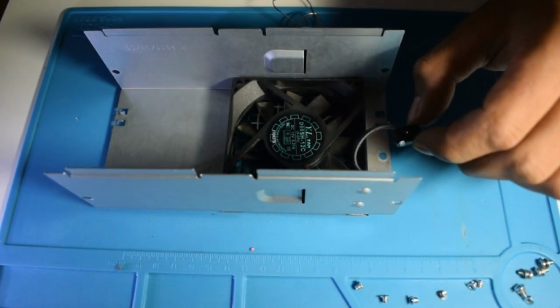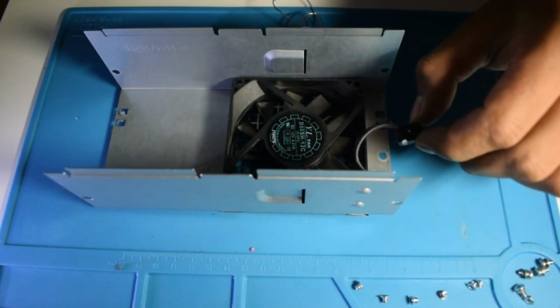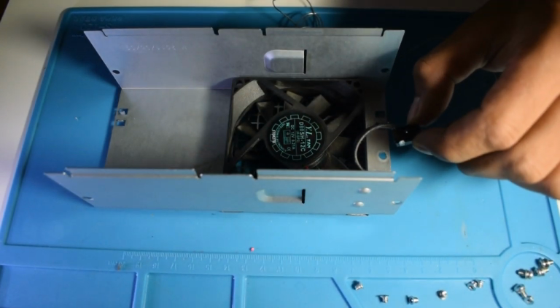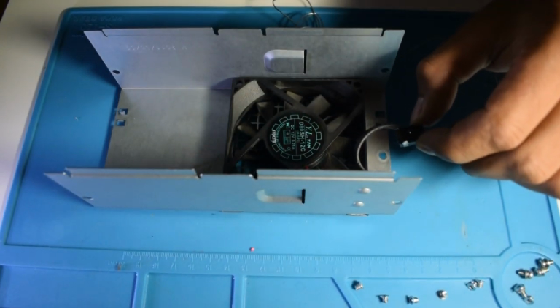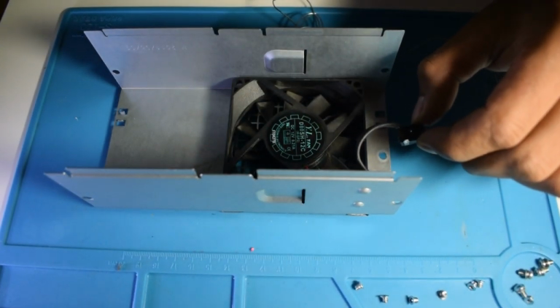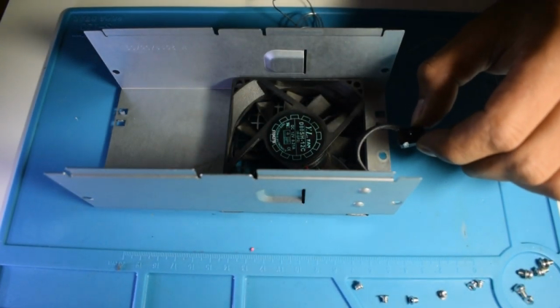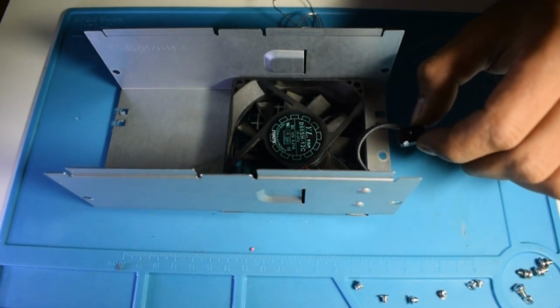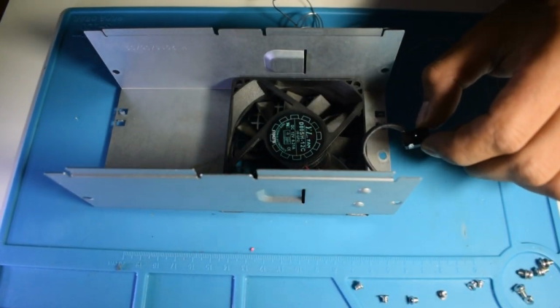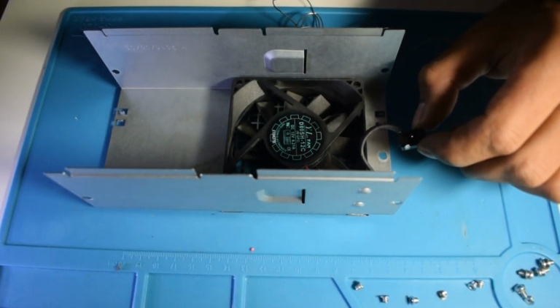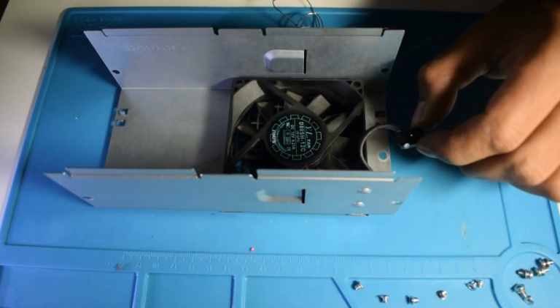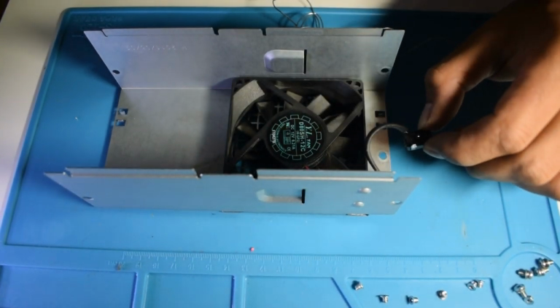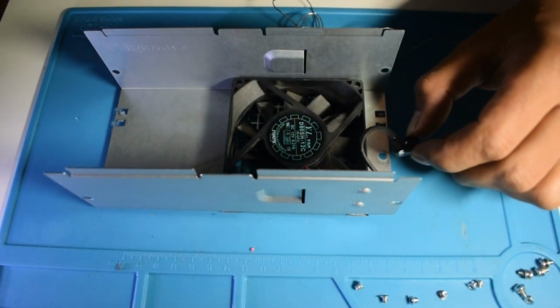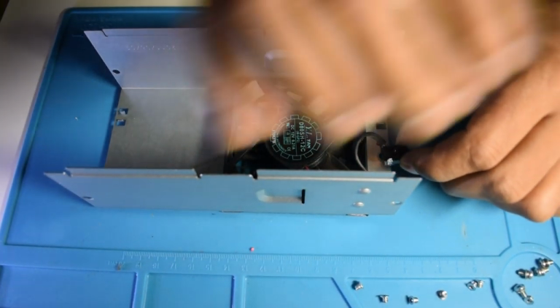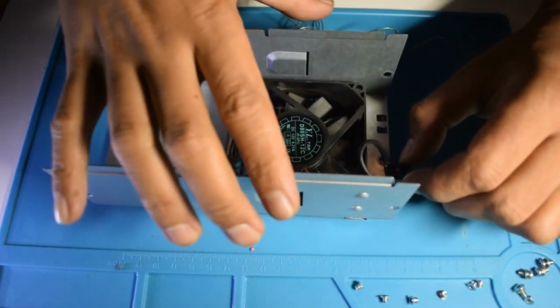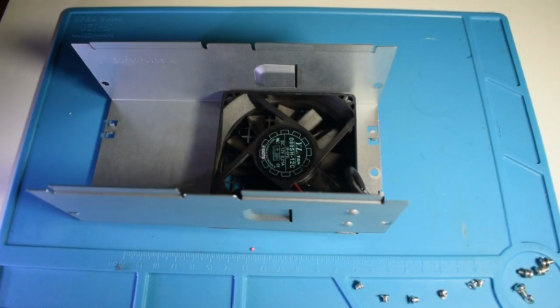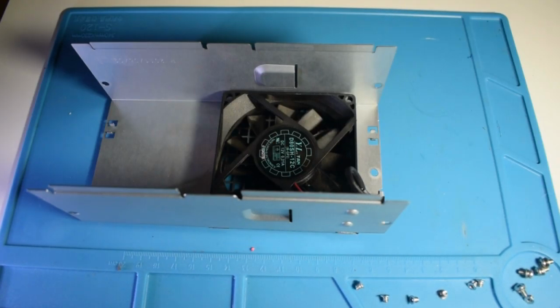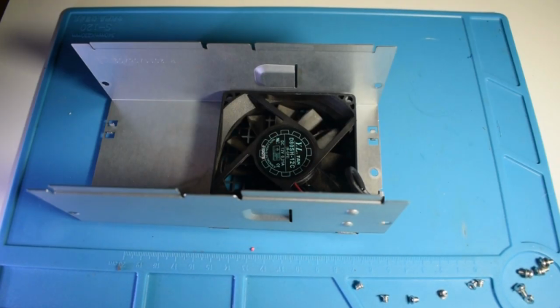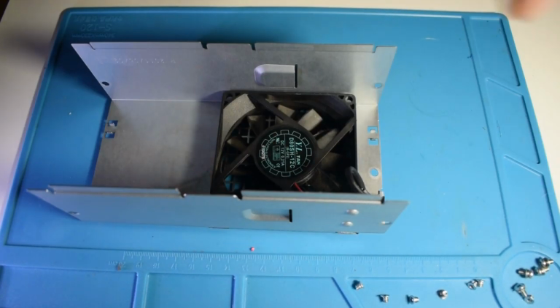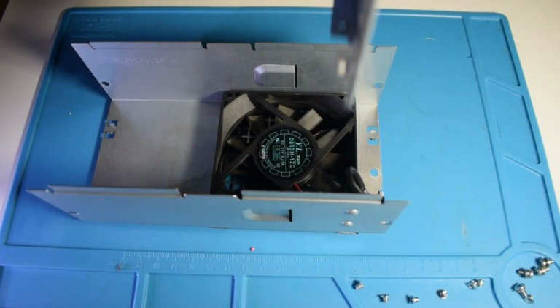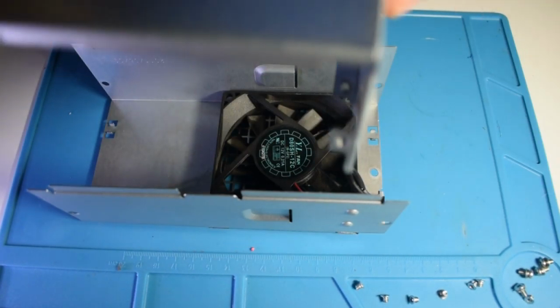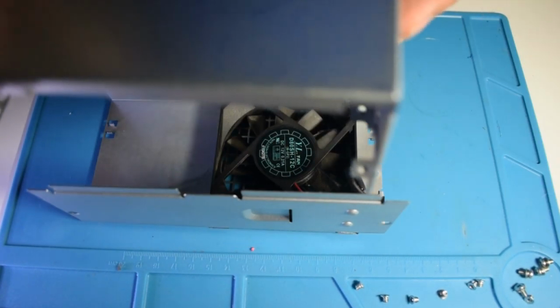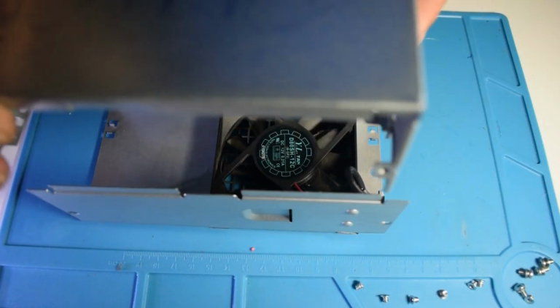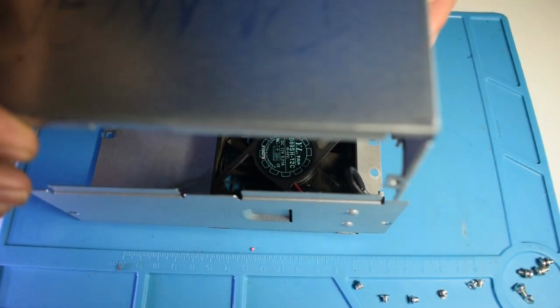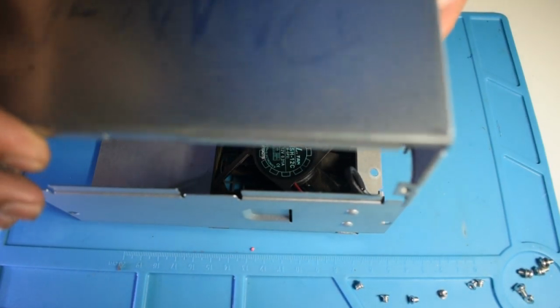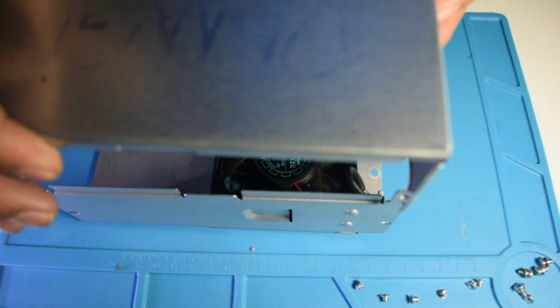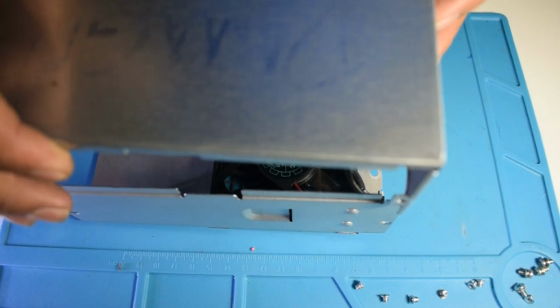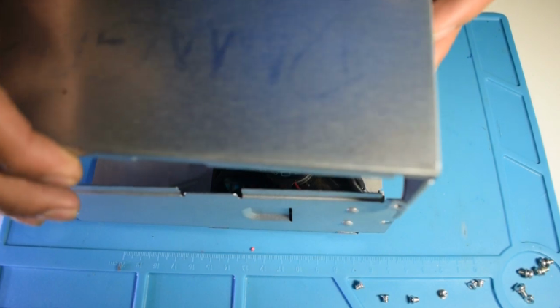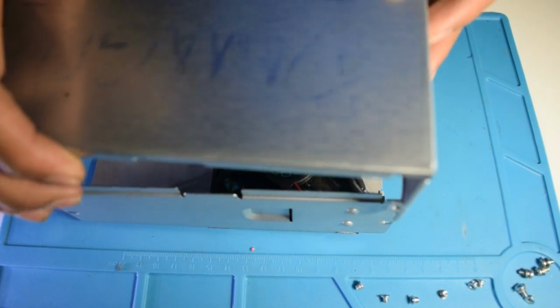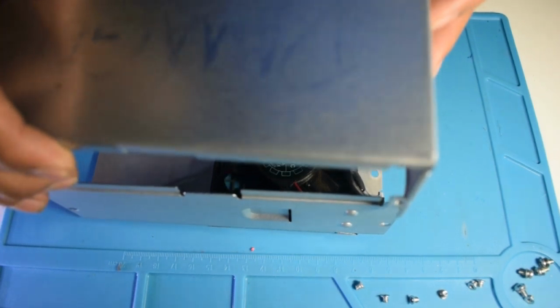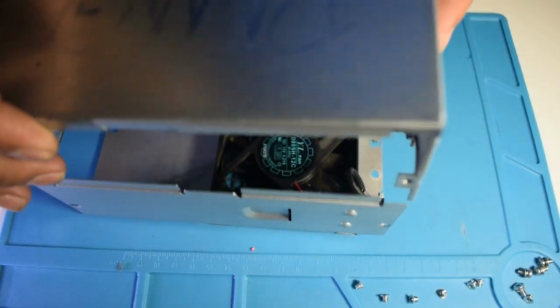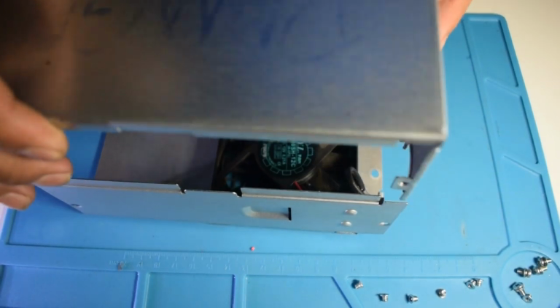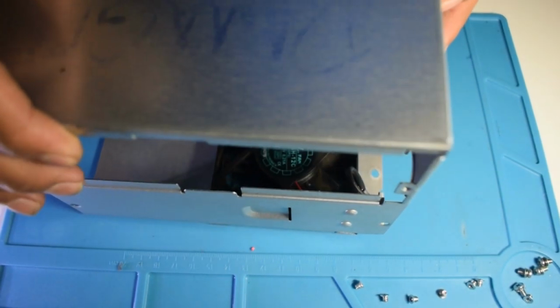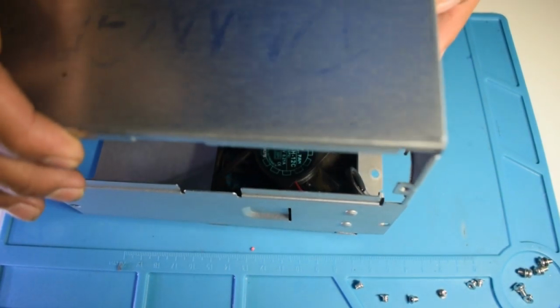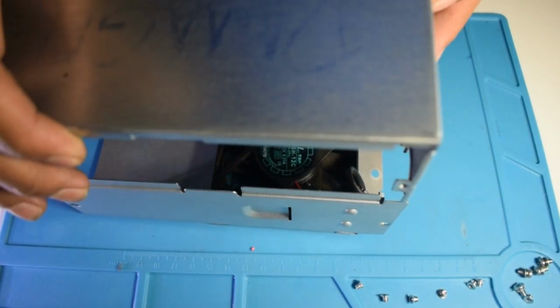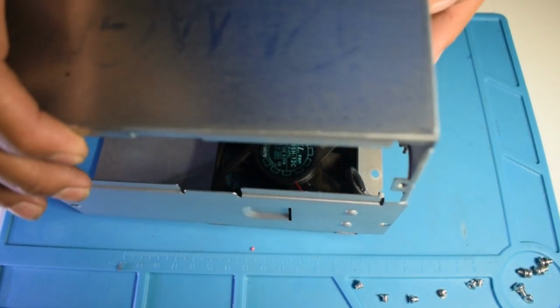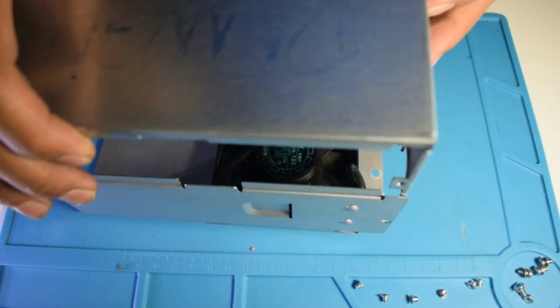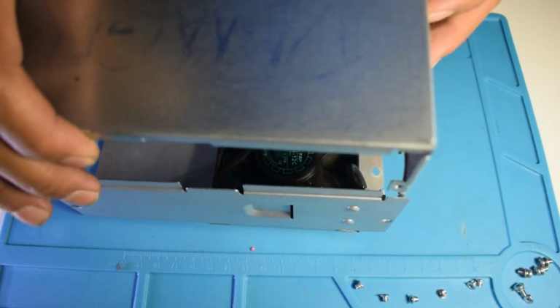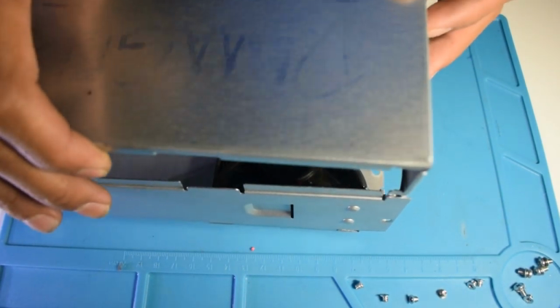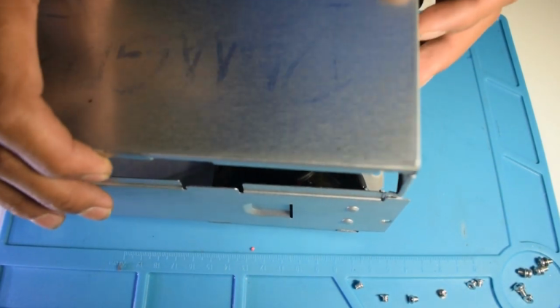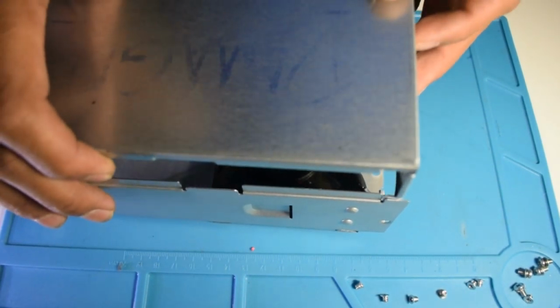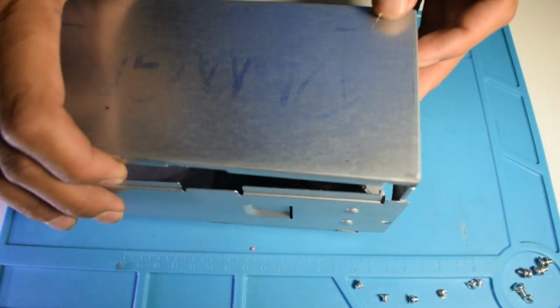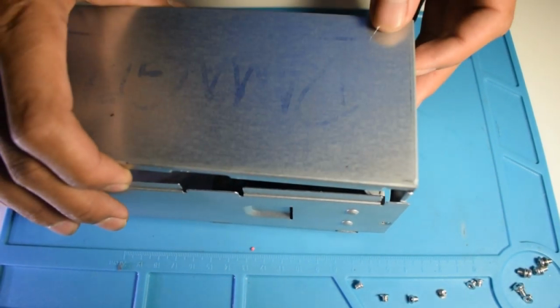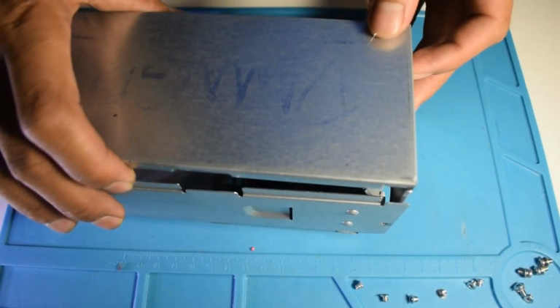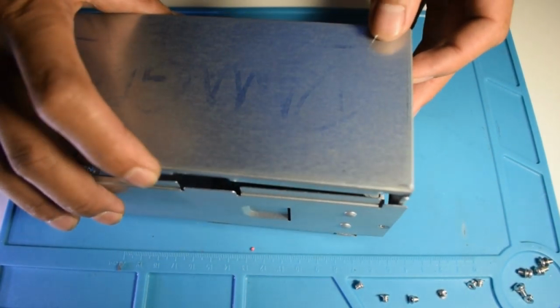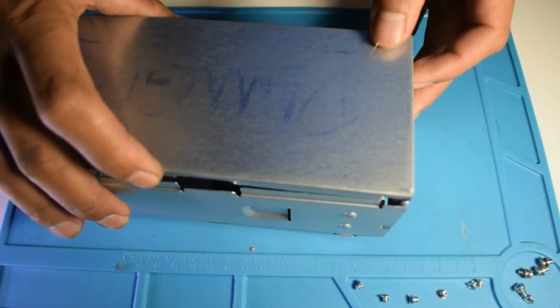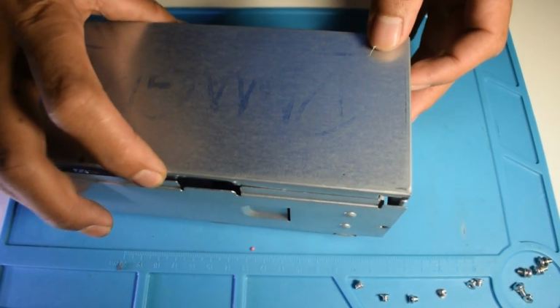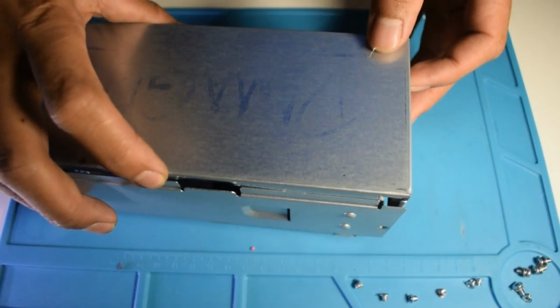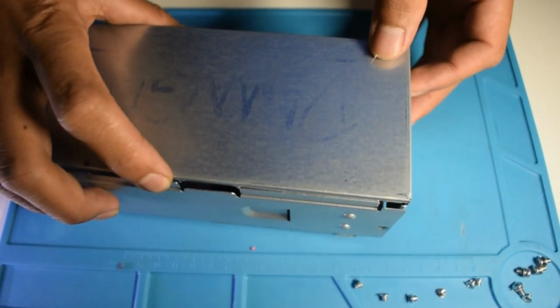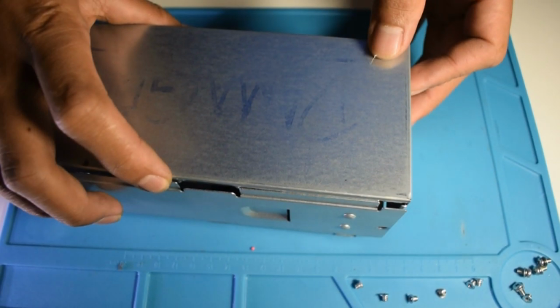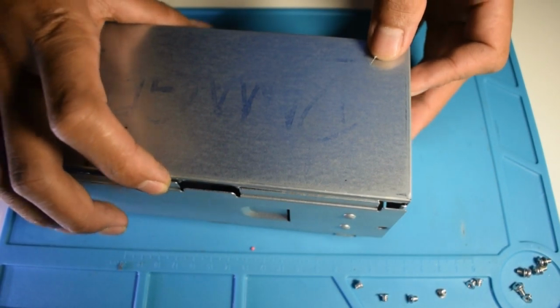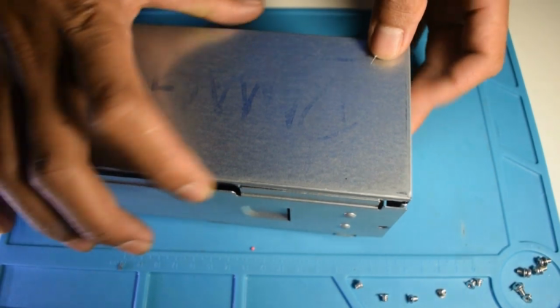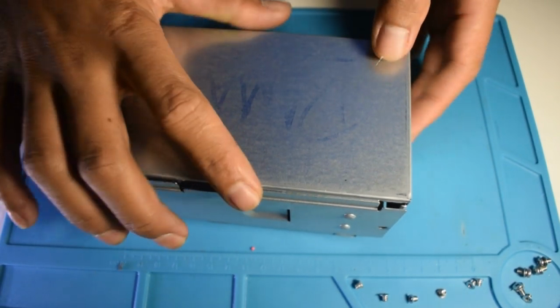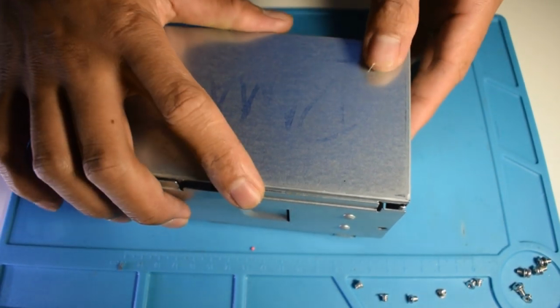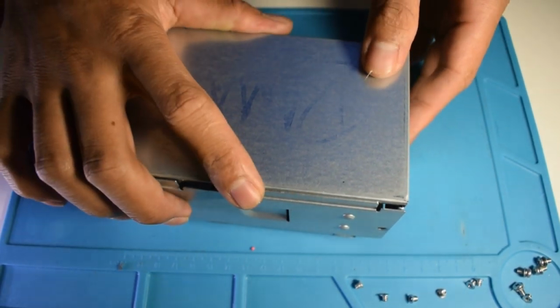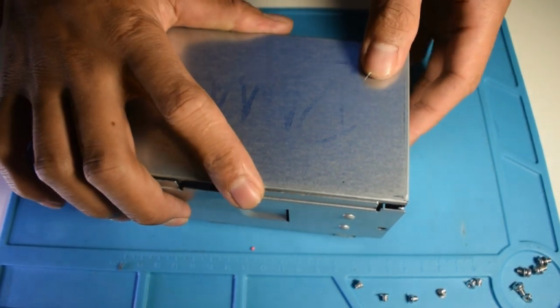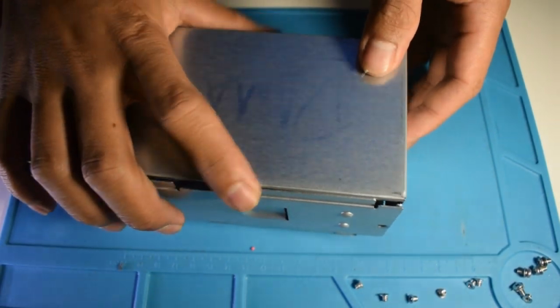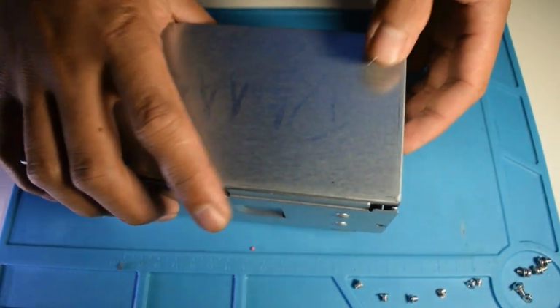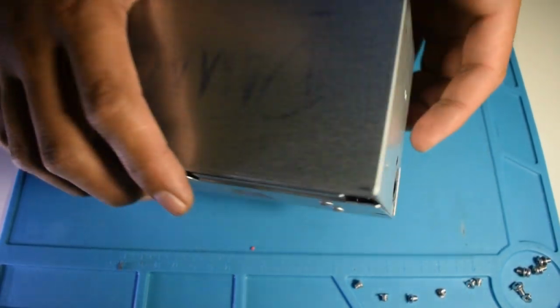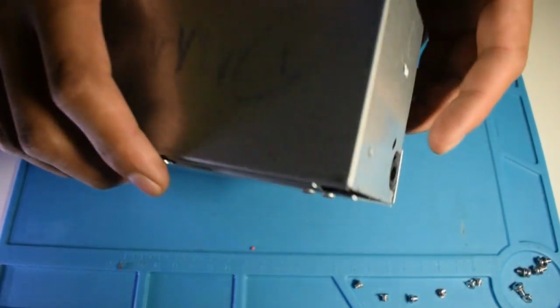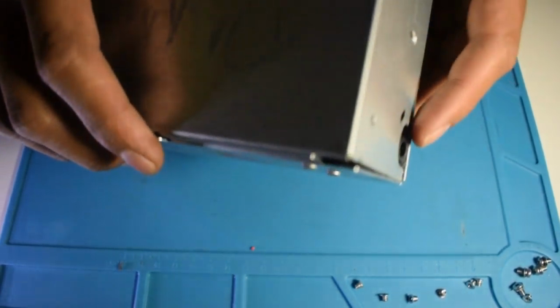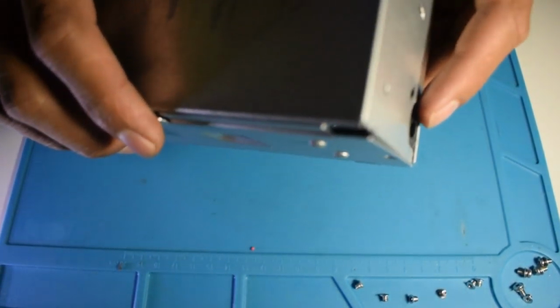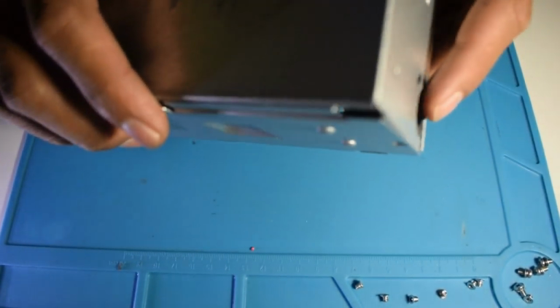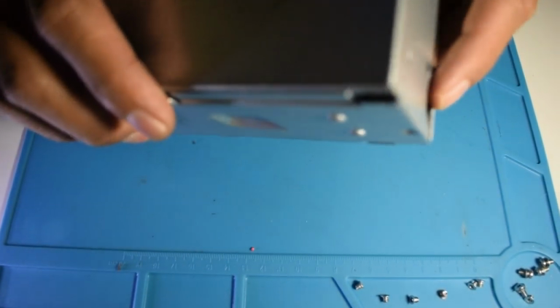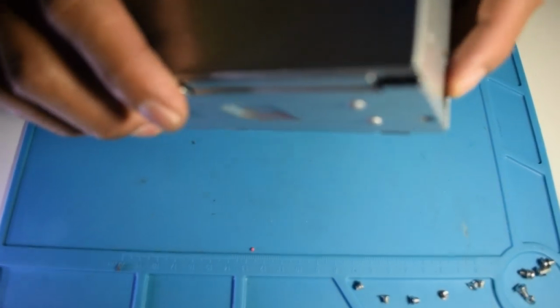And after that, we'll assemble the case. It's like disassembling in reverse.